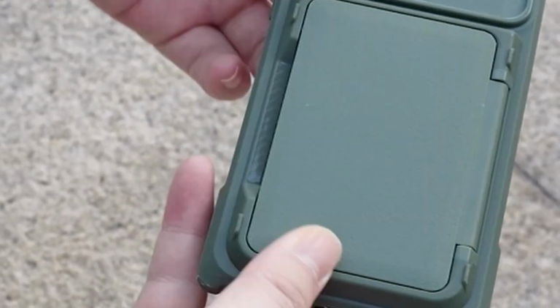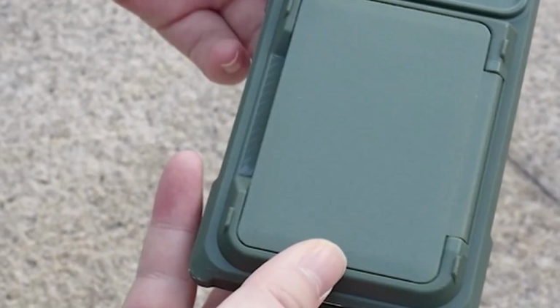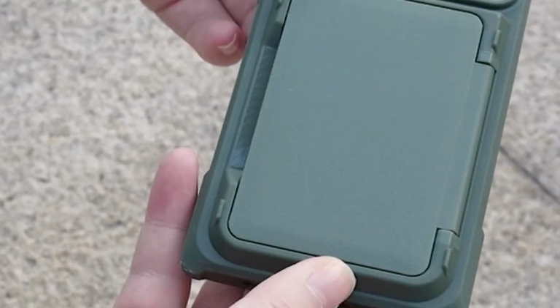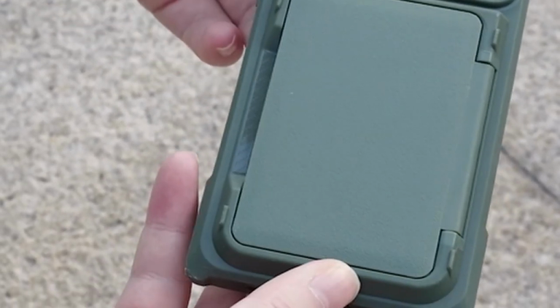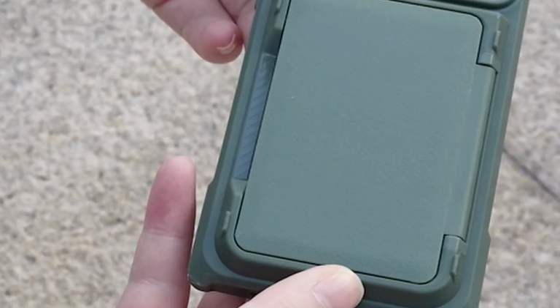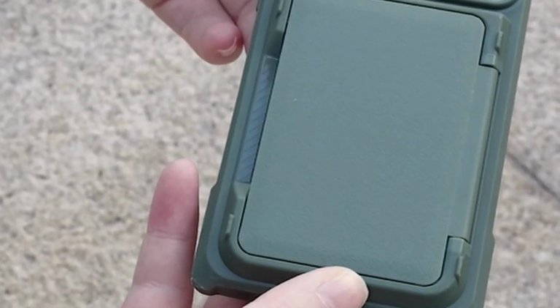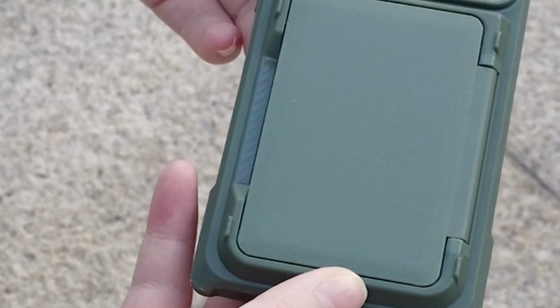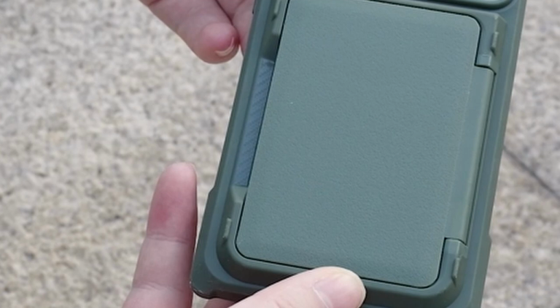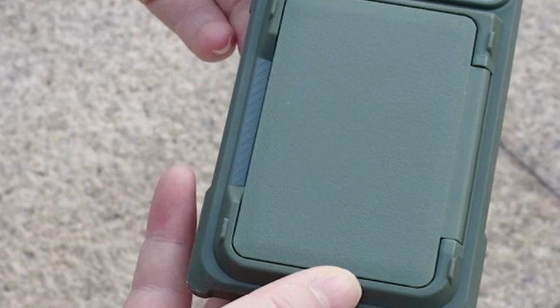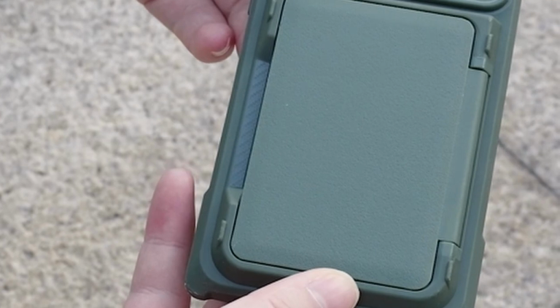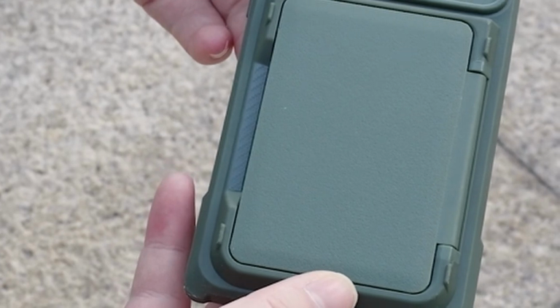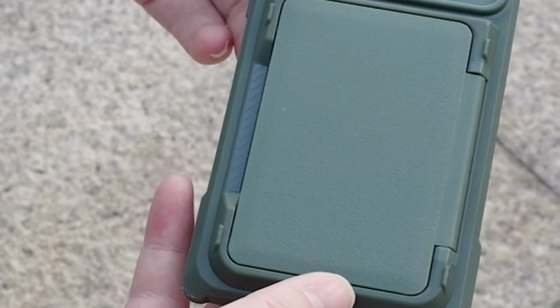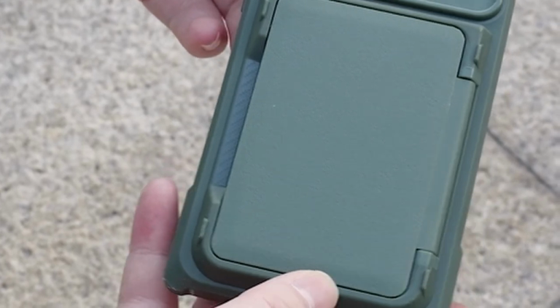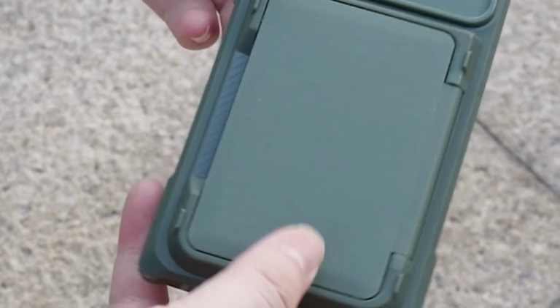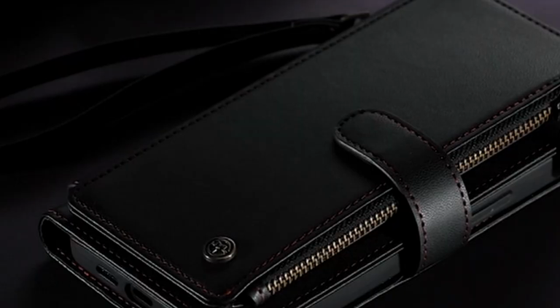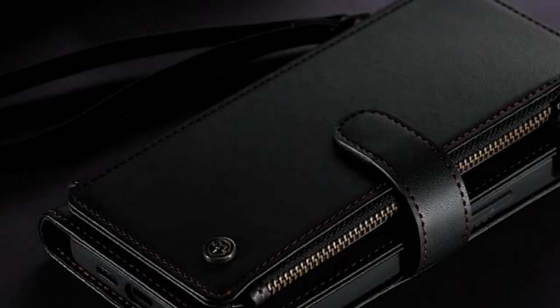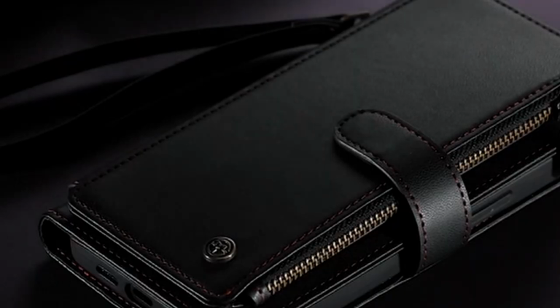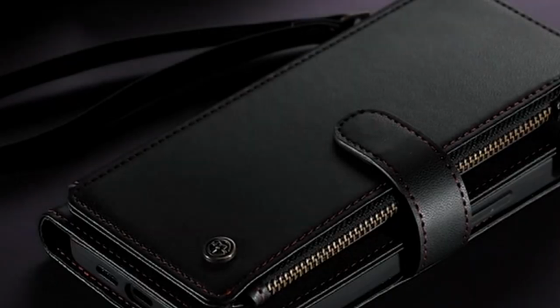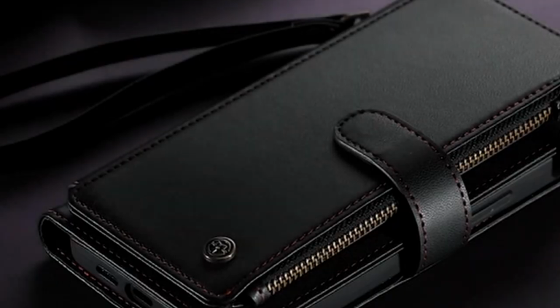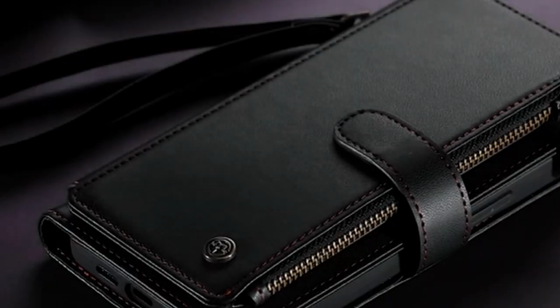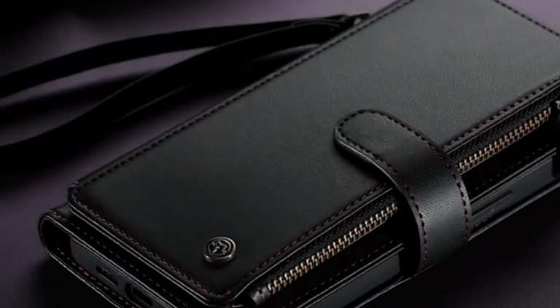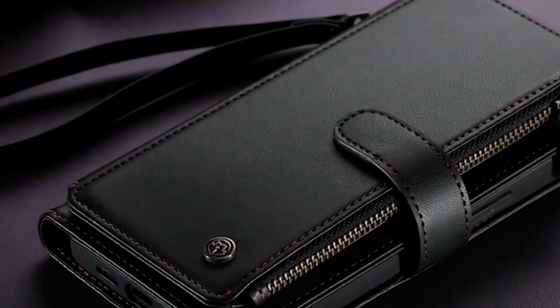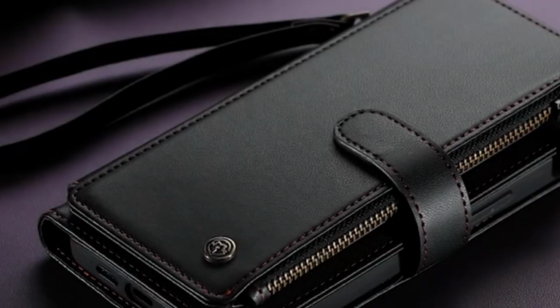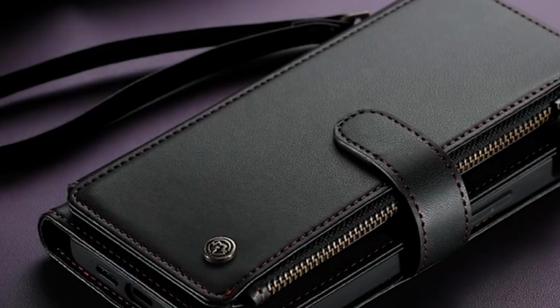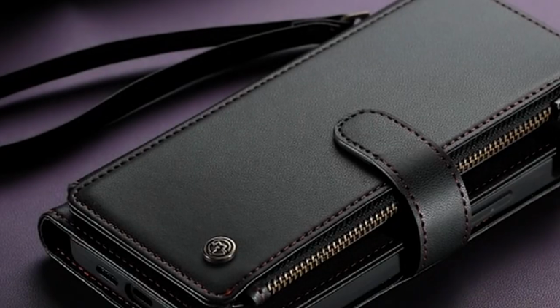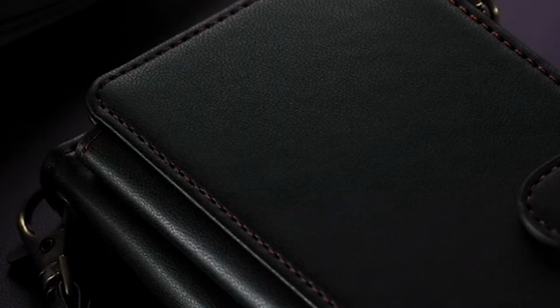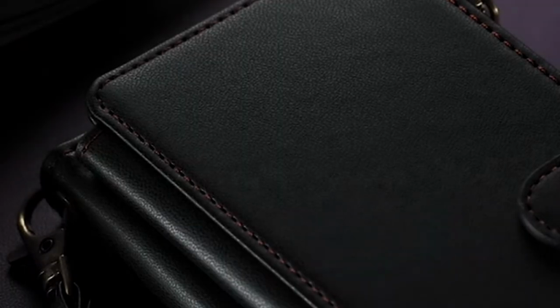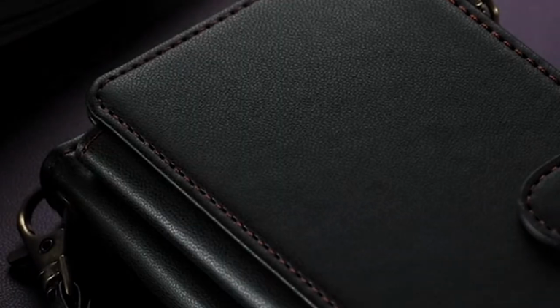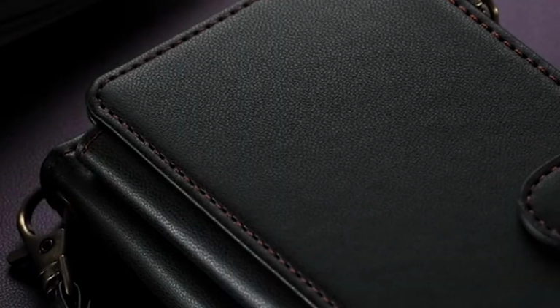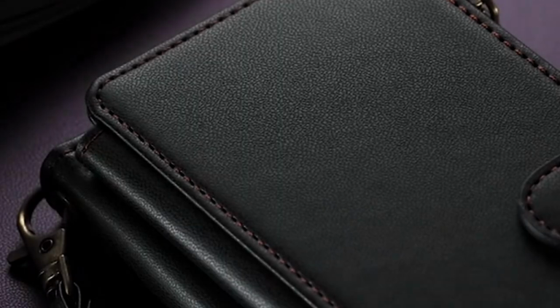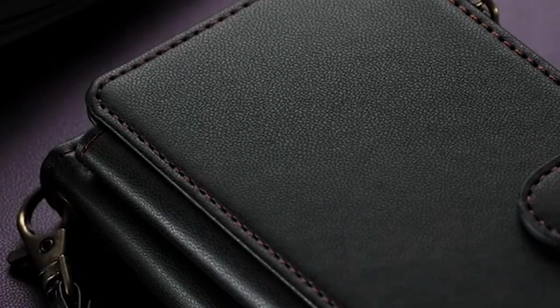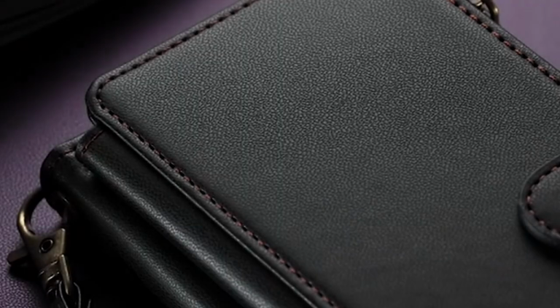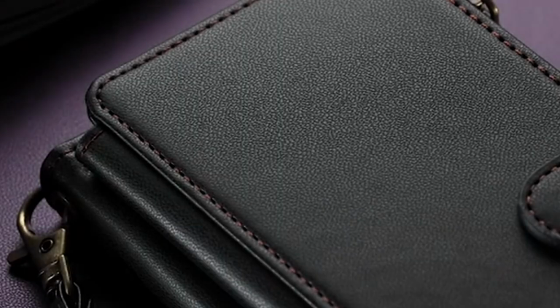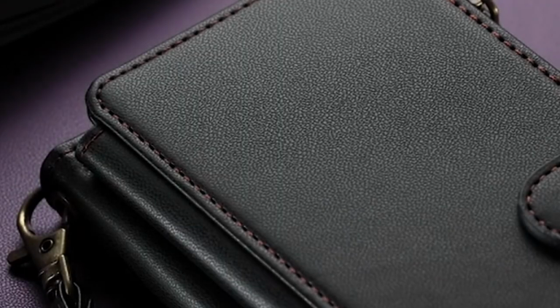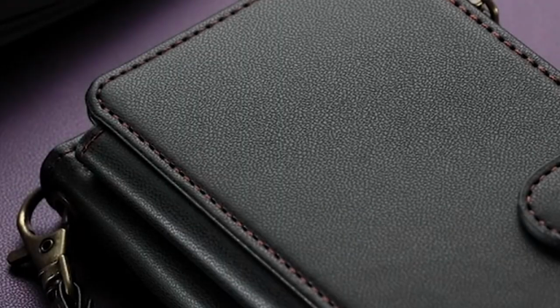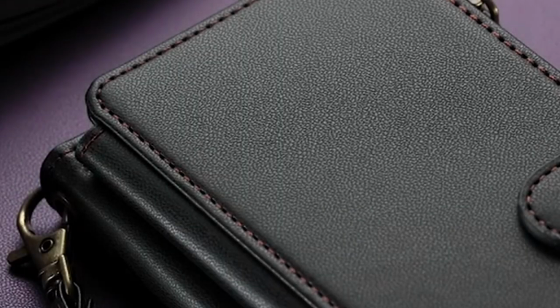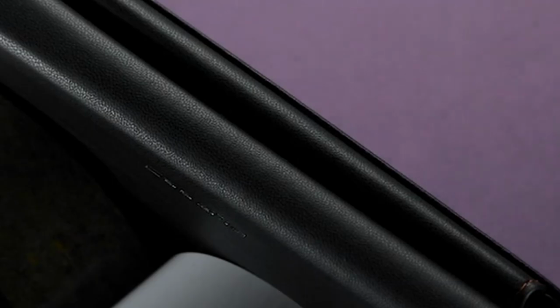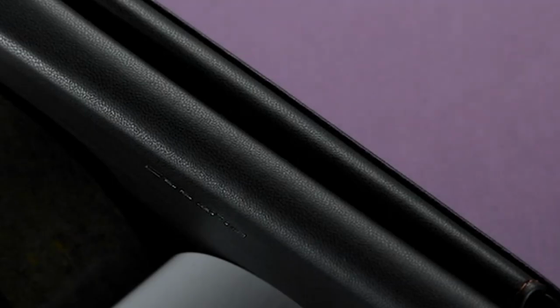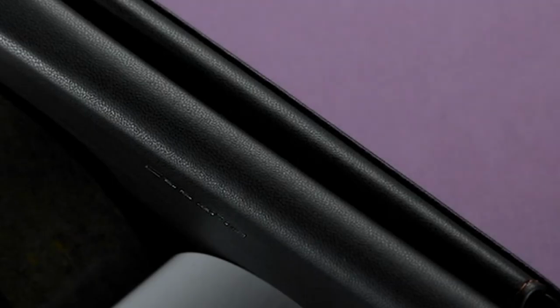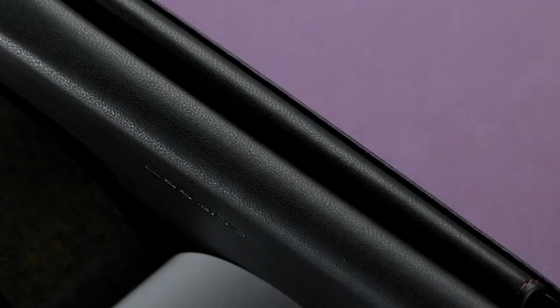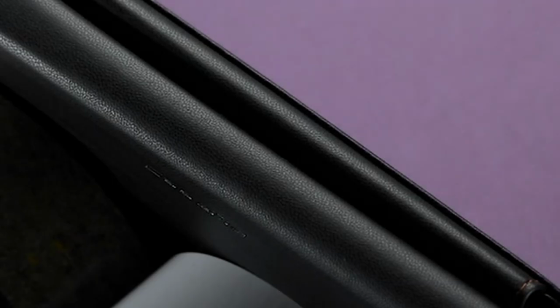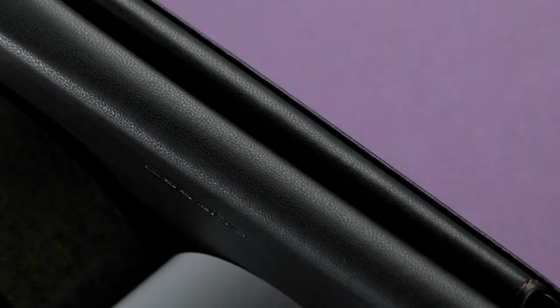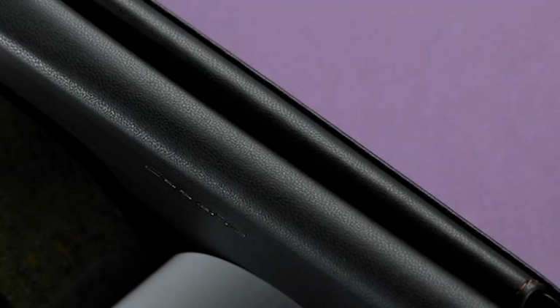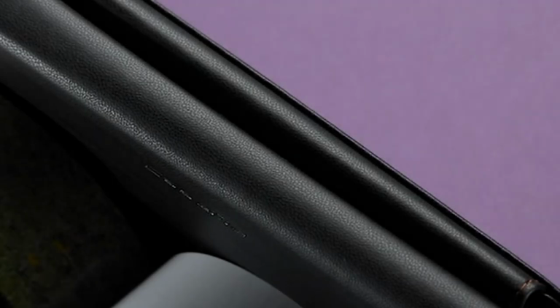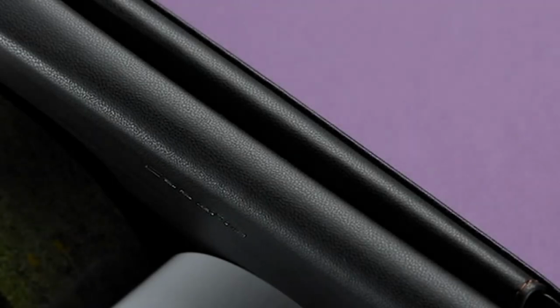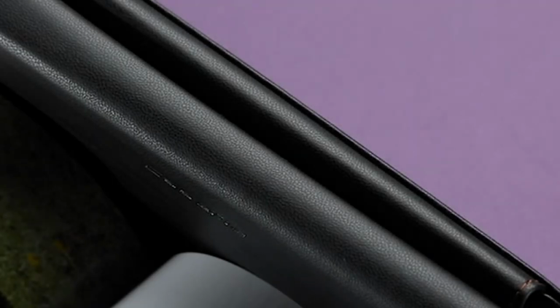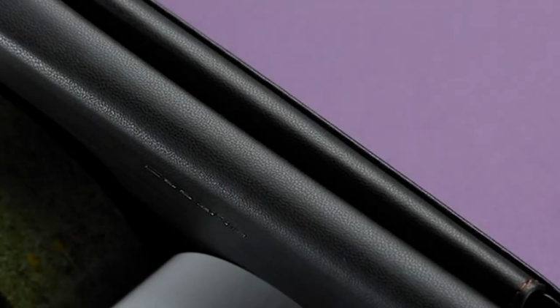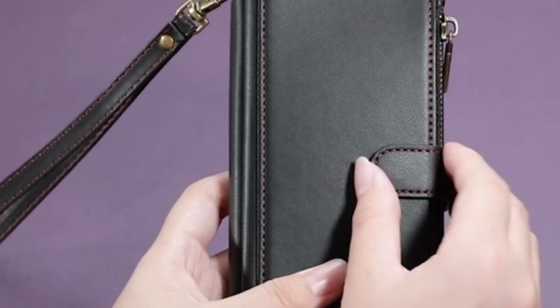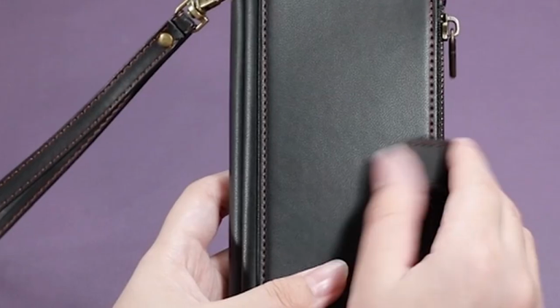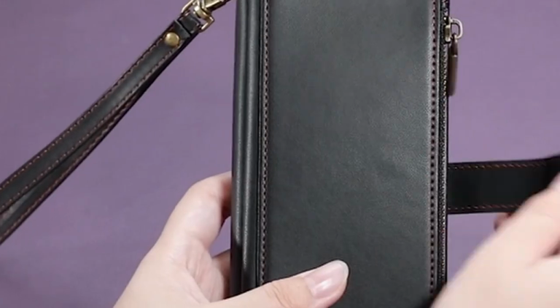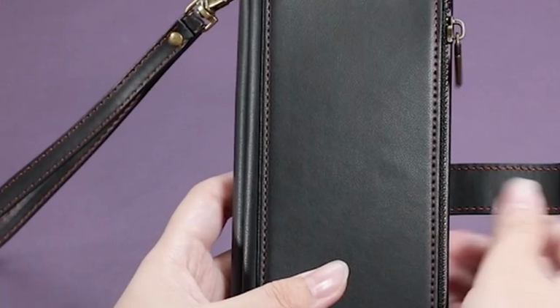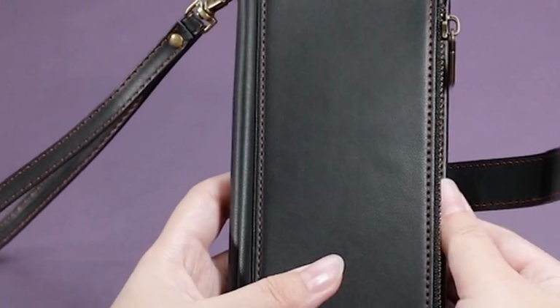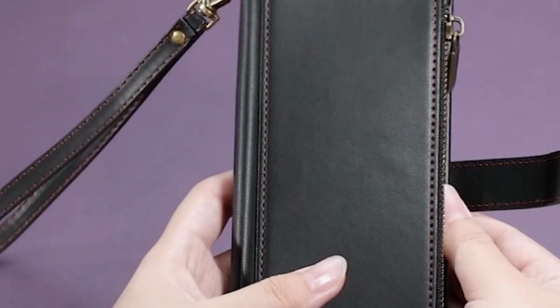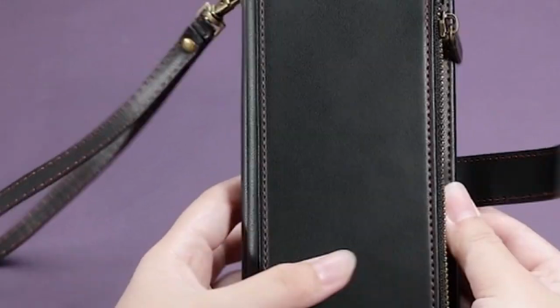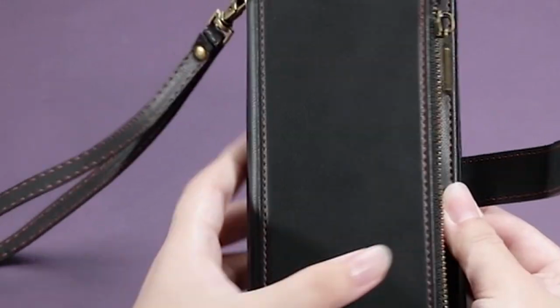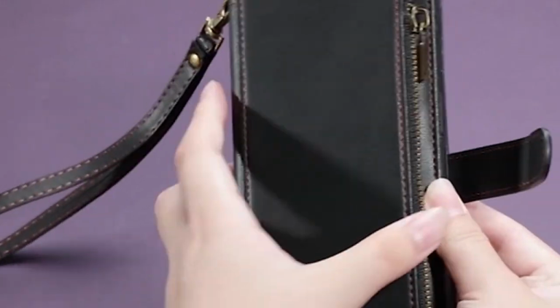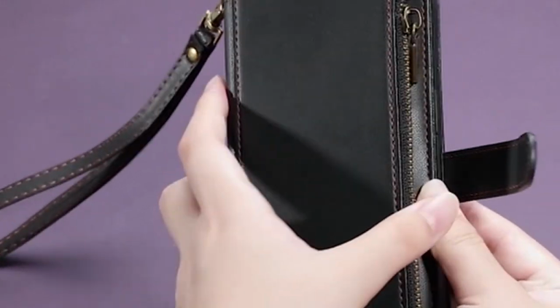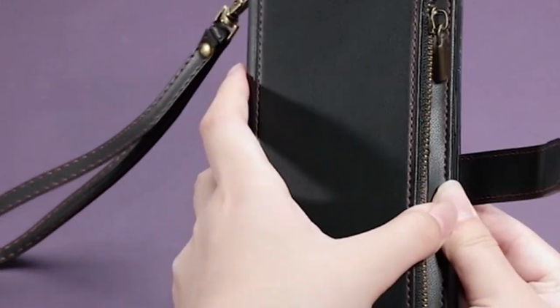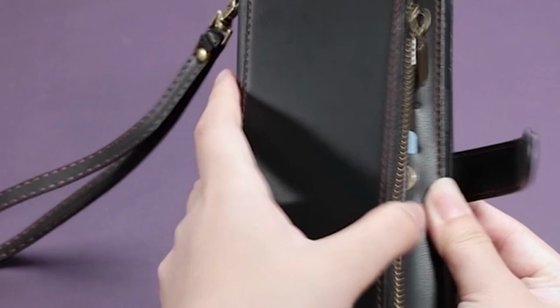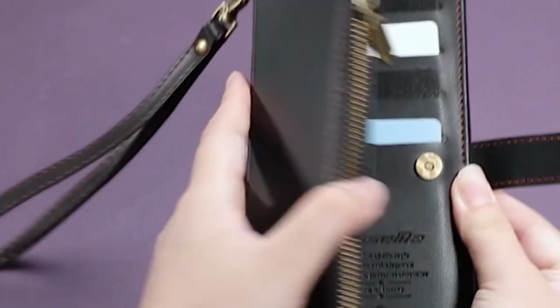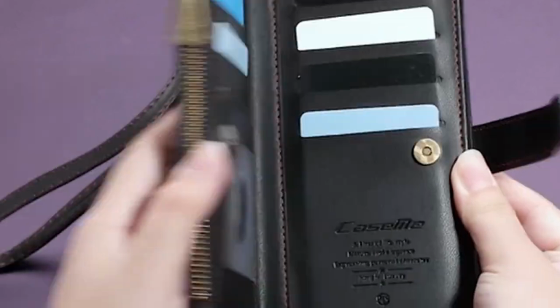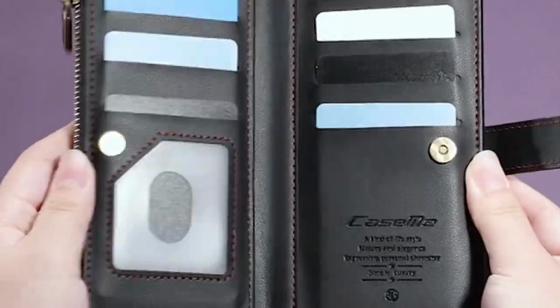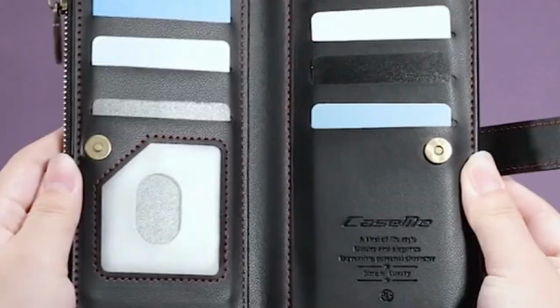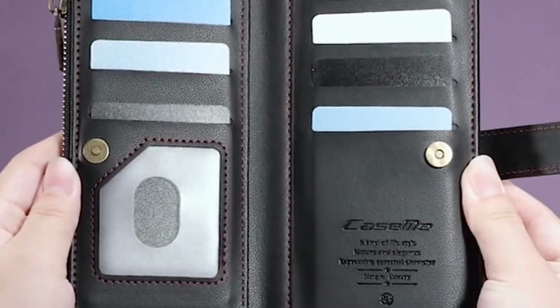A video guide has been prepared to help you choose the best Galaxy S24 Ultra Wallet Cases. Let's begin.